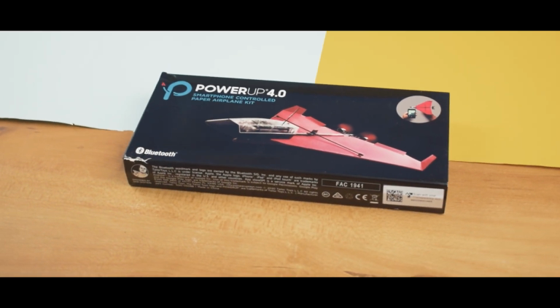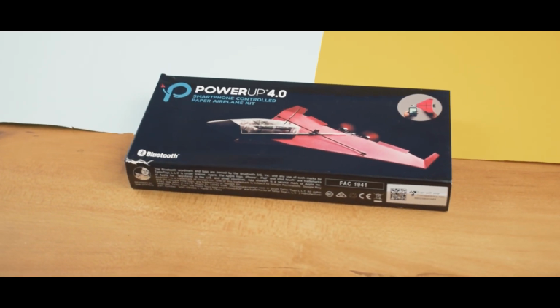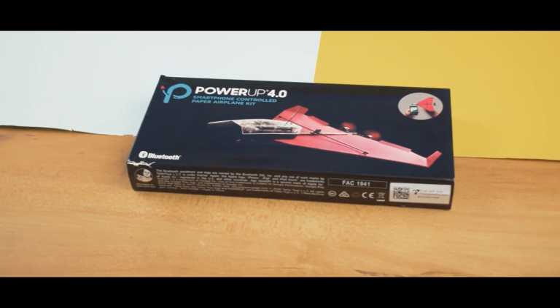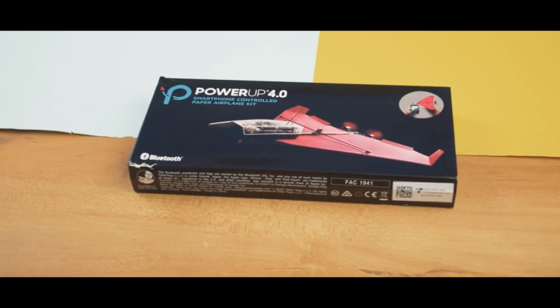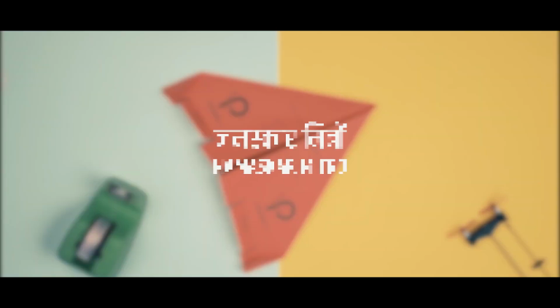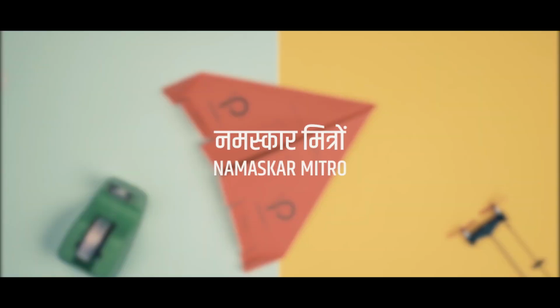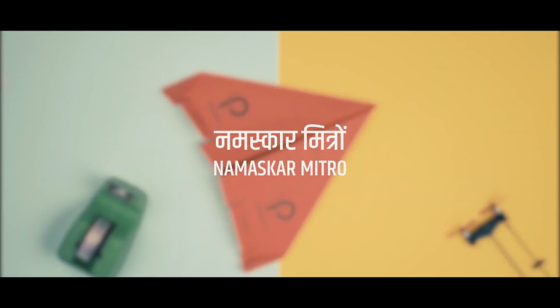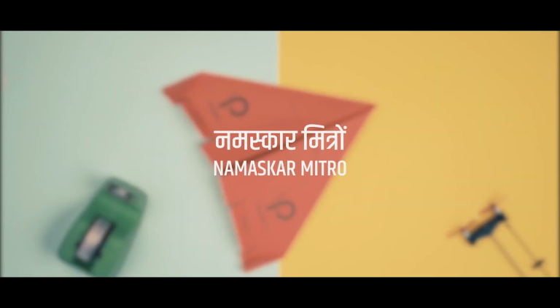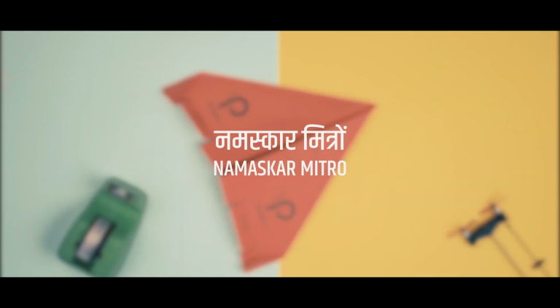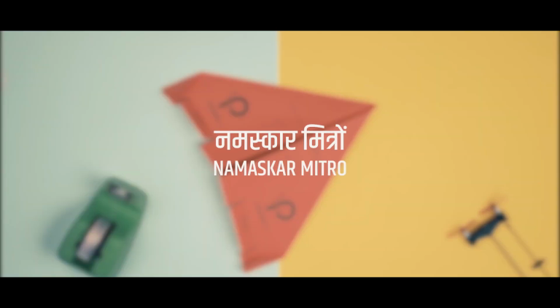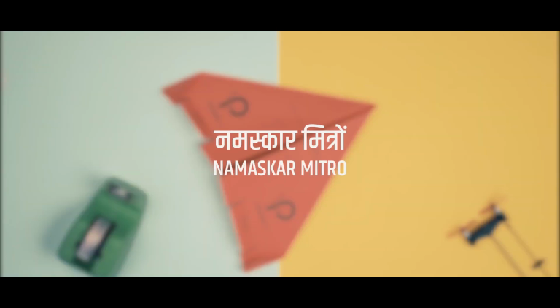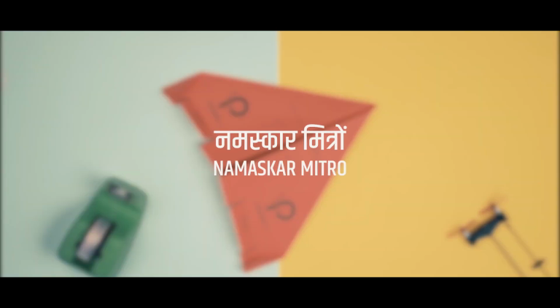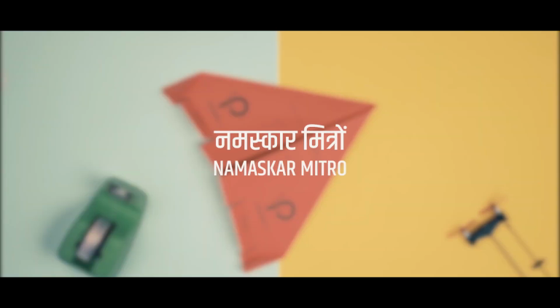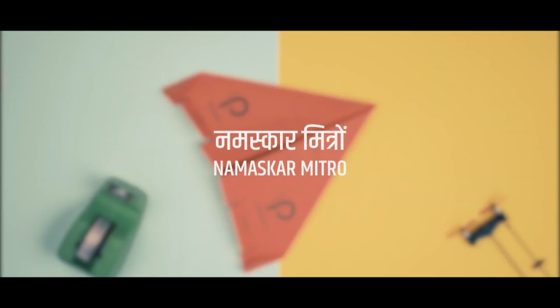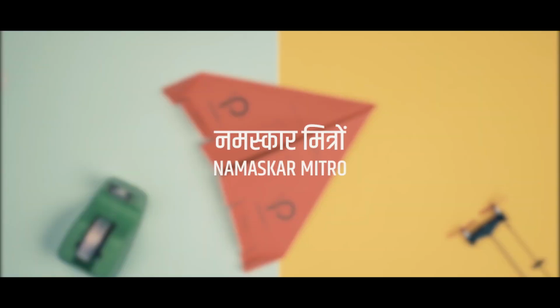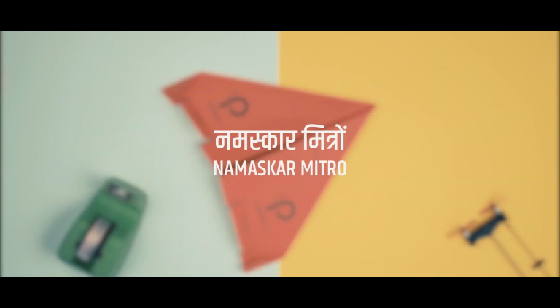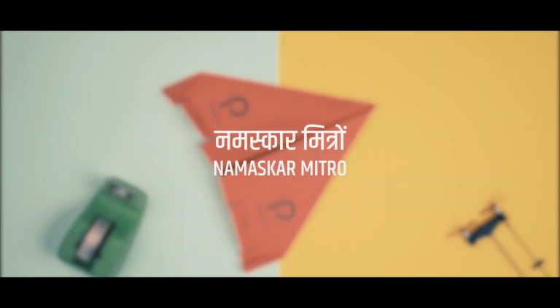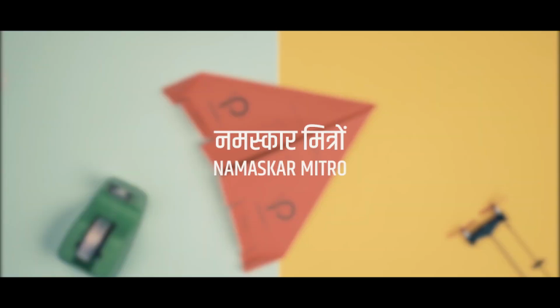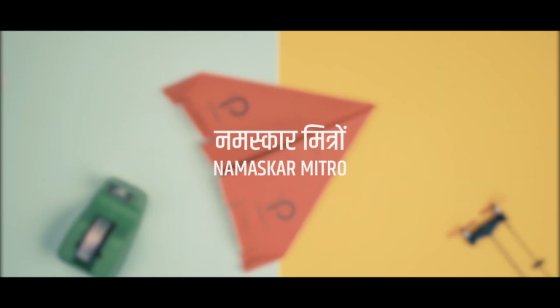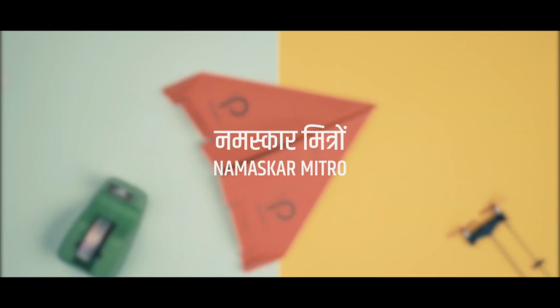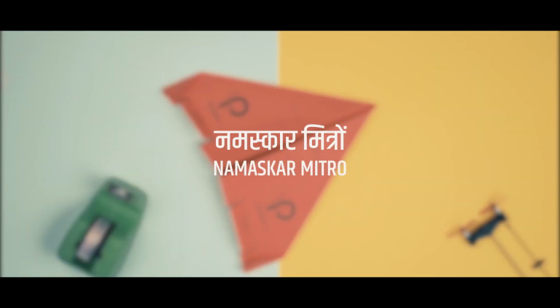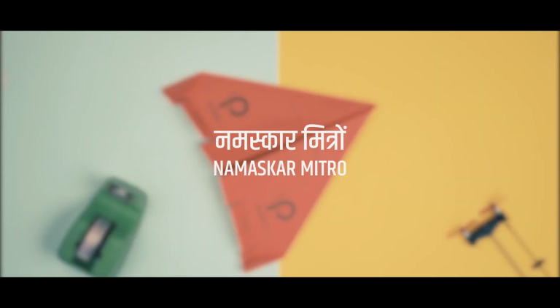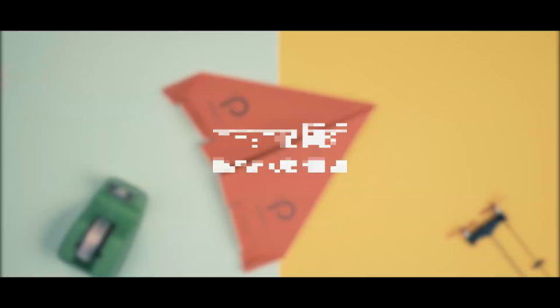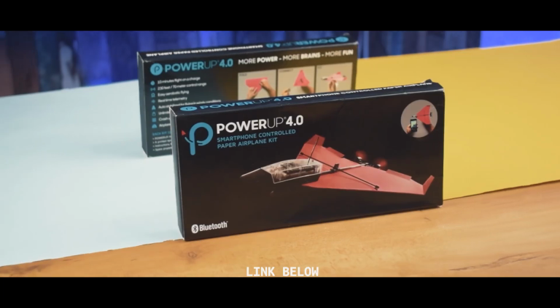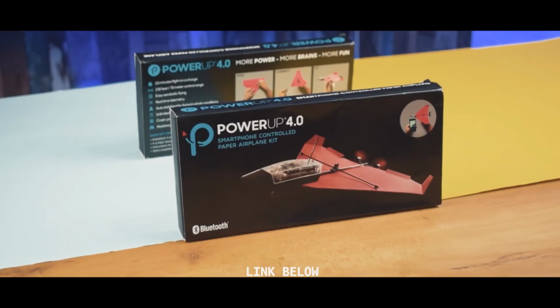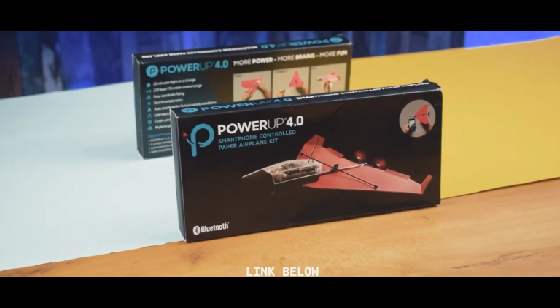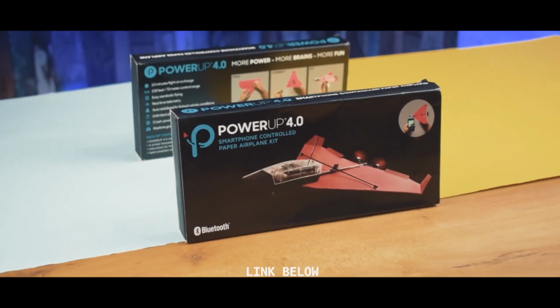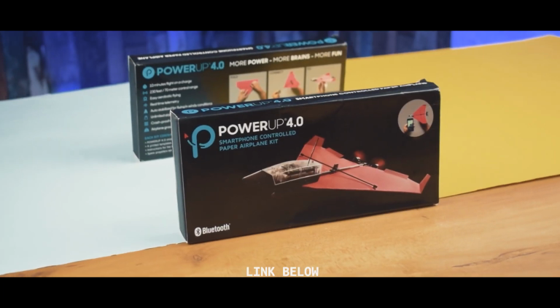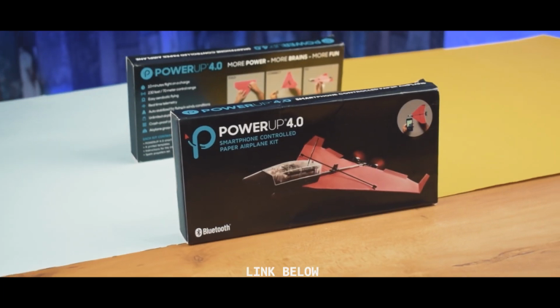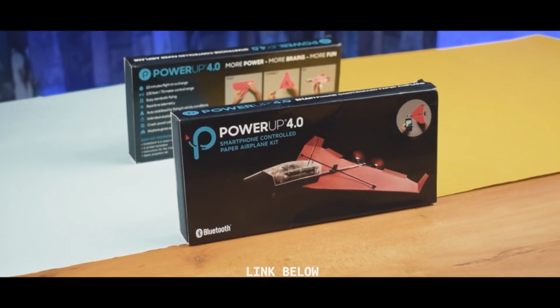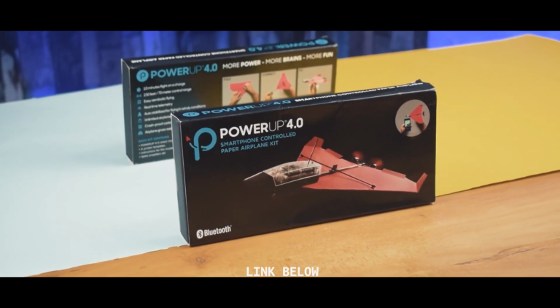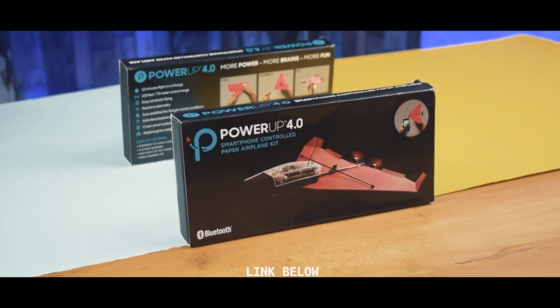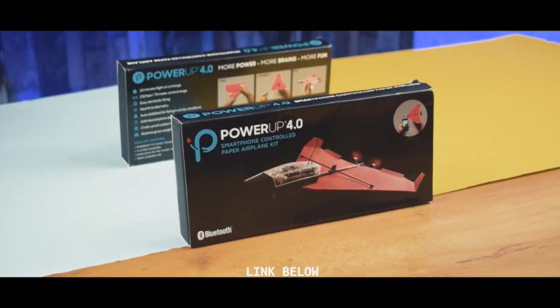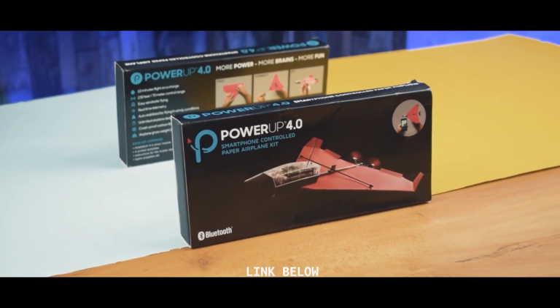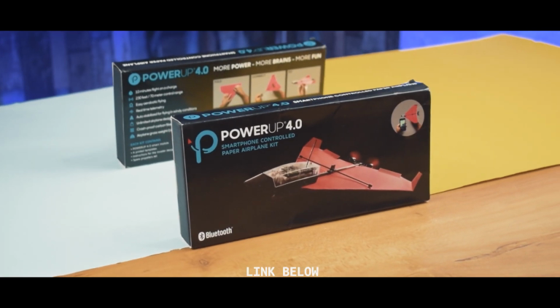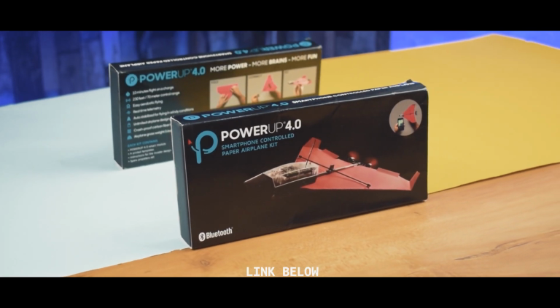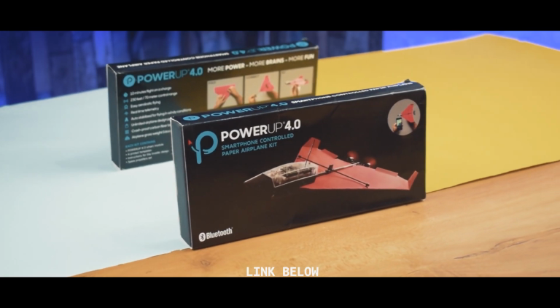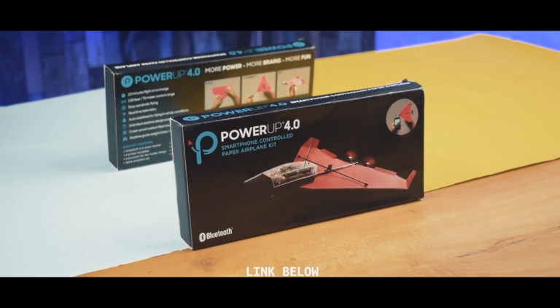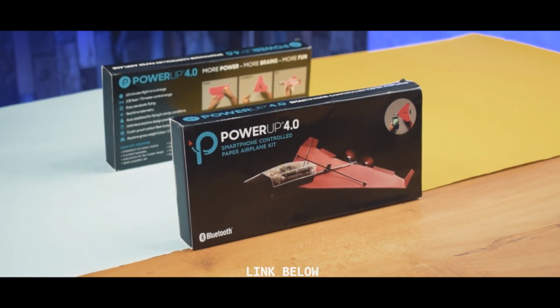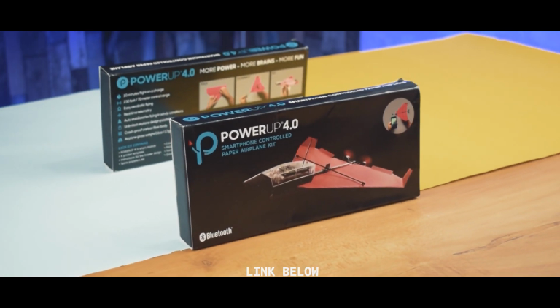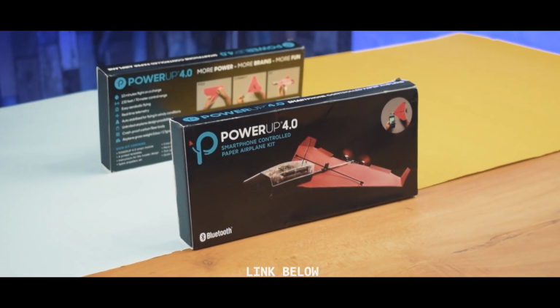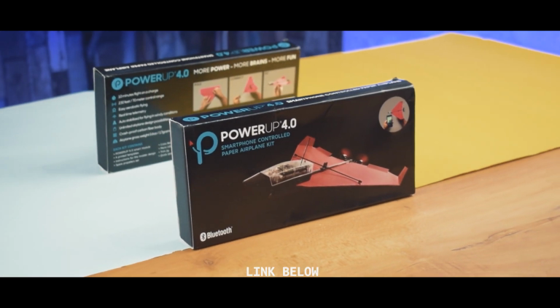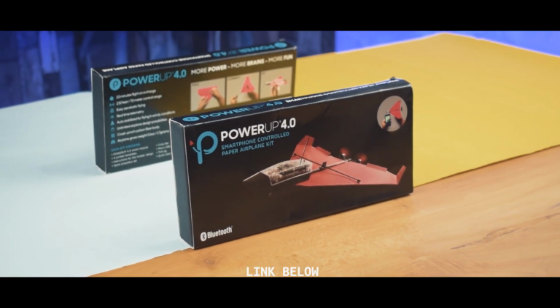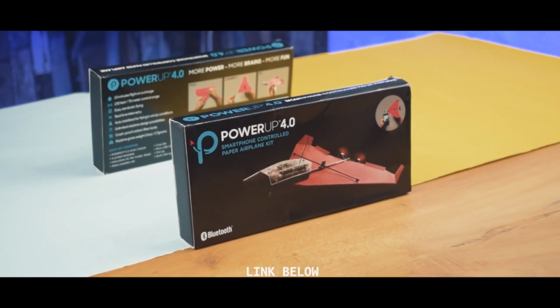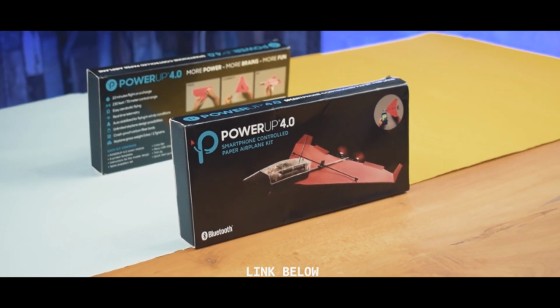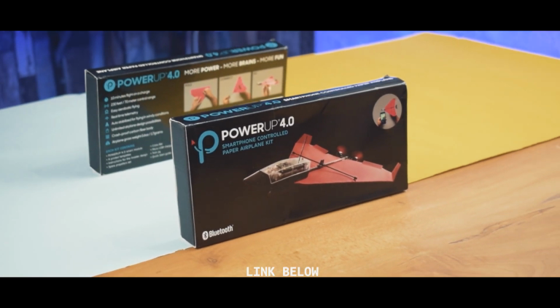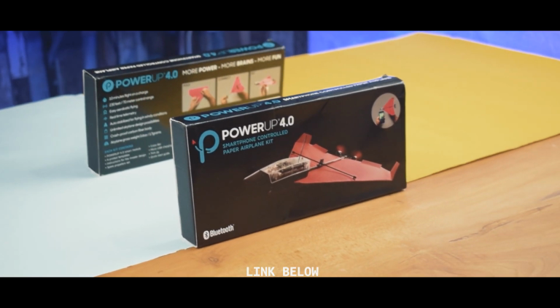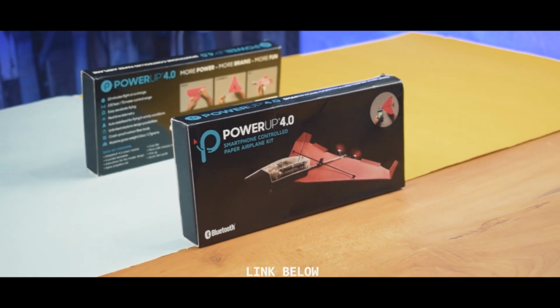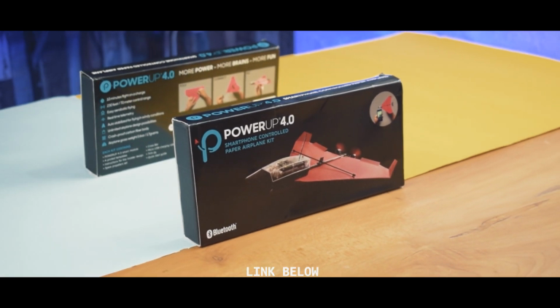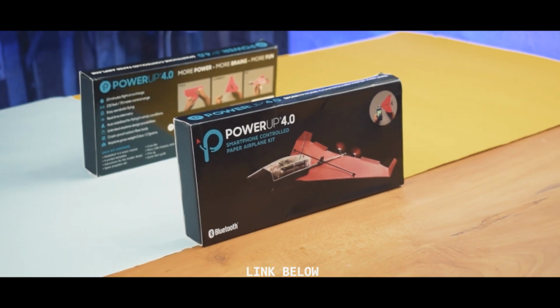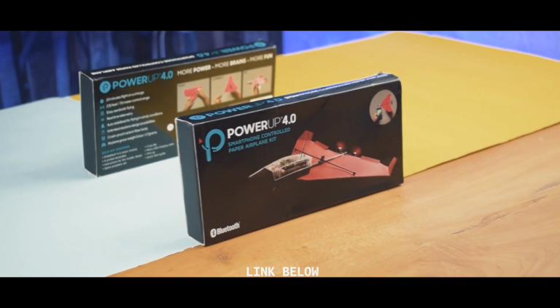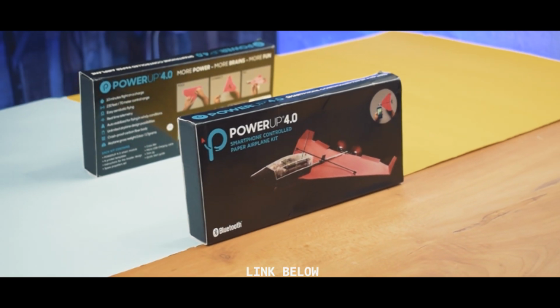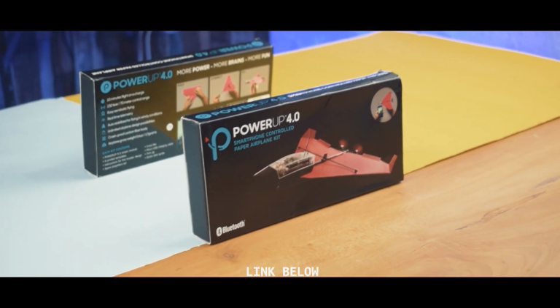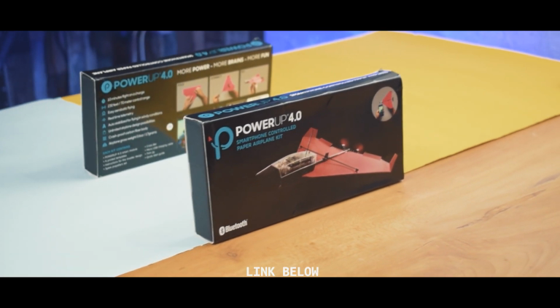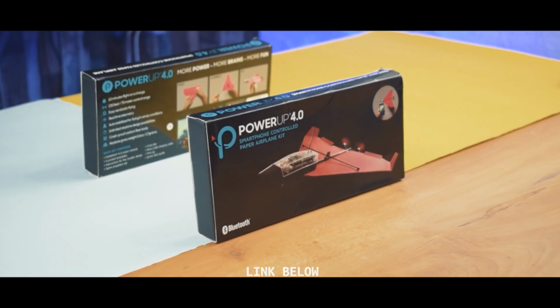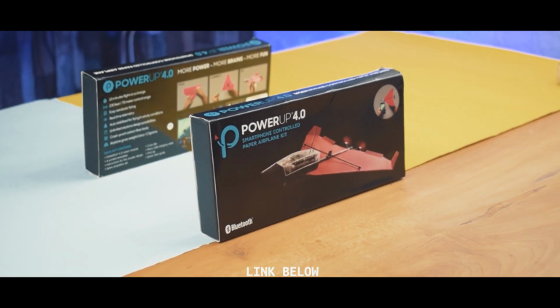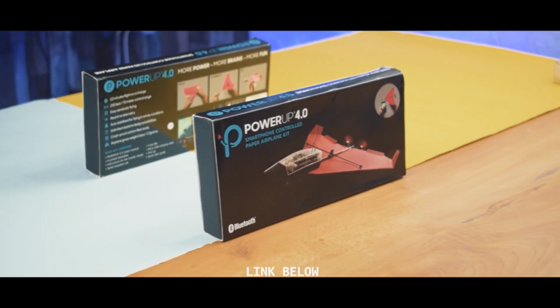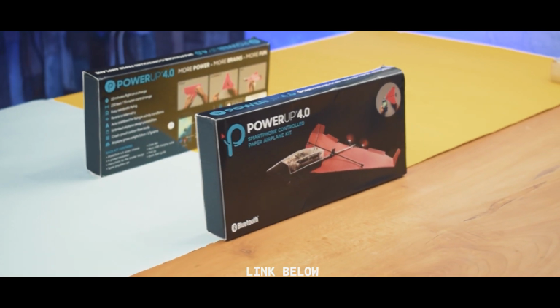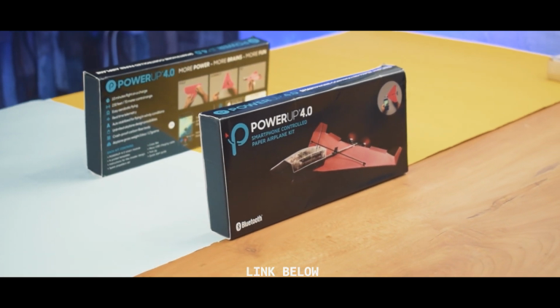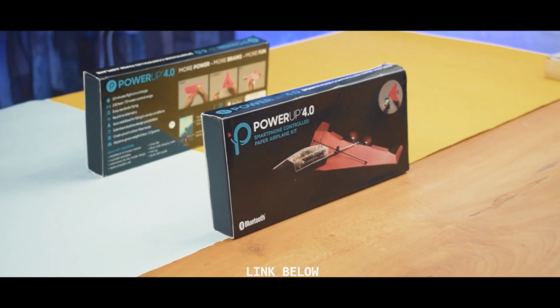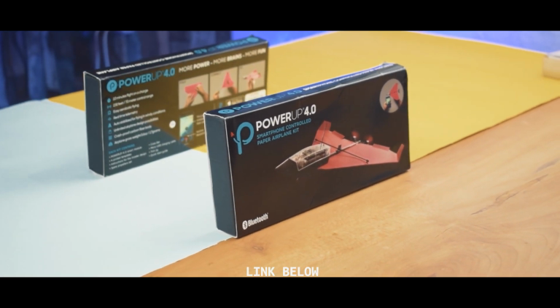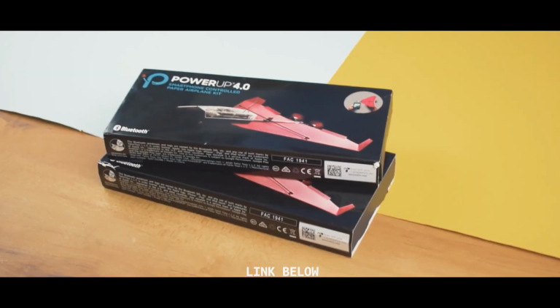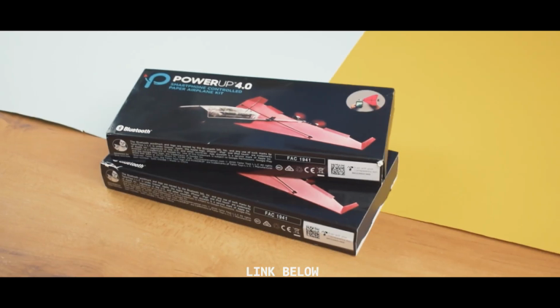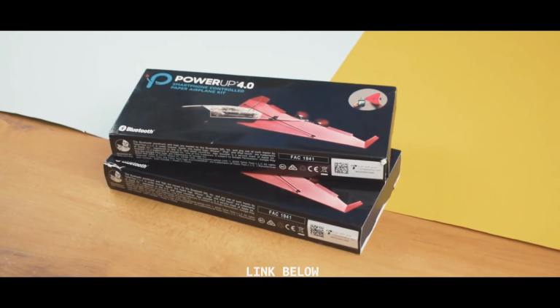Namaskar Mitro, welcome back to our channel. Today in this video we are going to do the unboxing and review of Power Up 4.0.